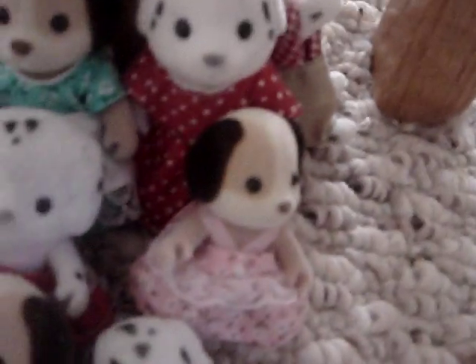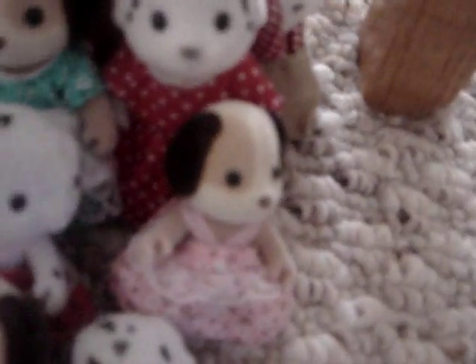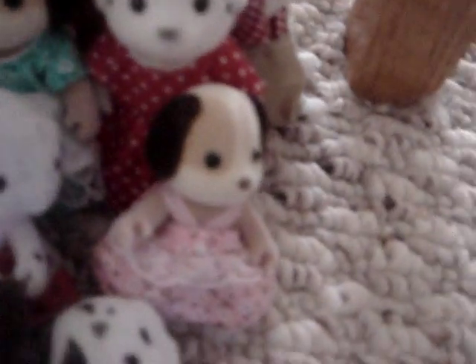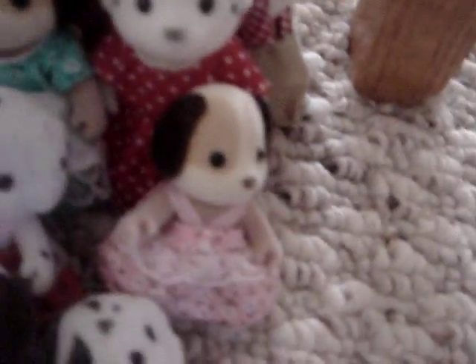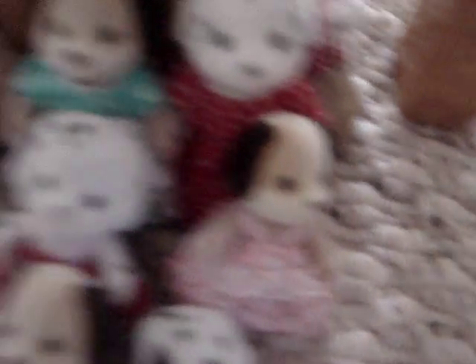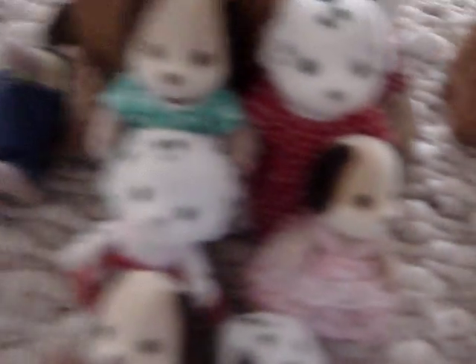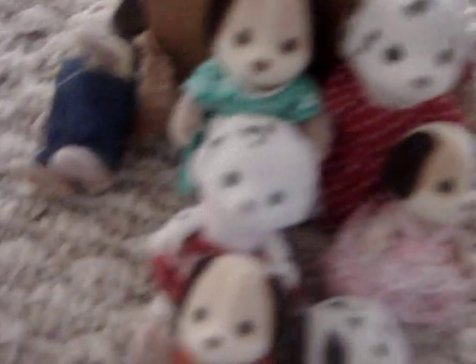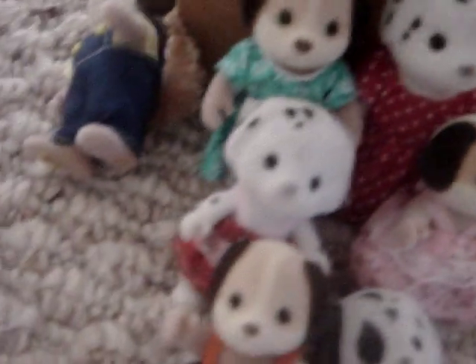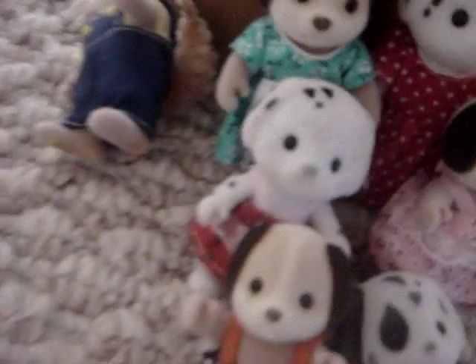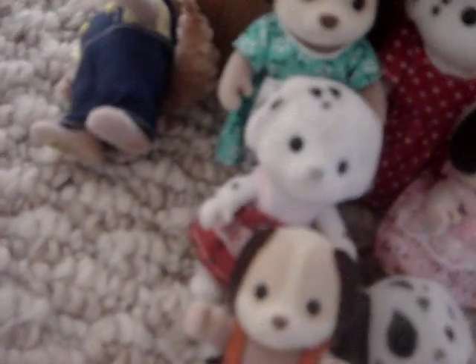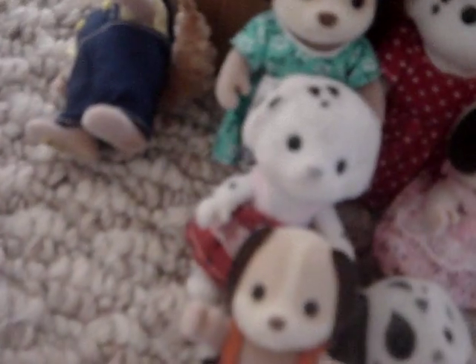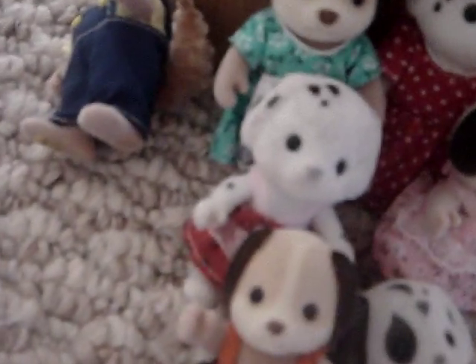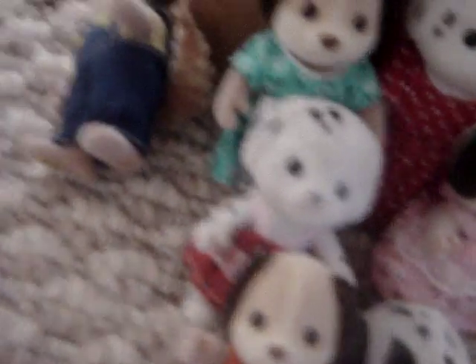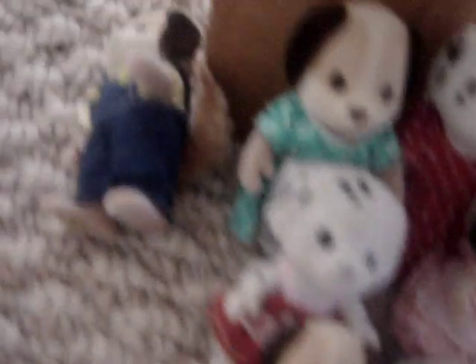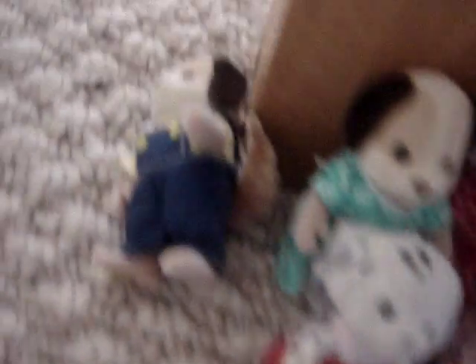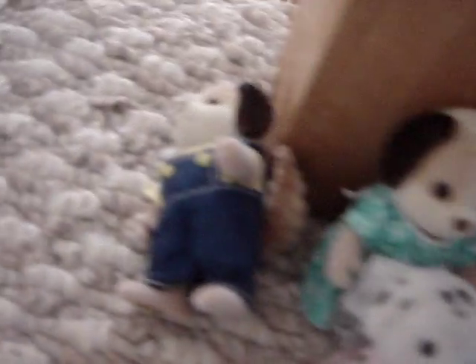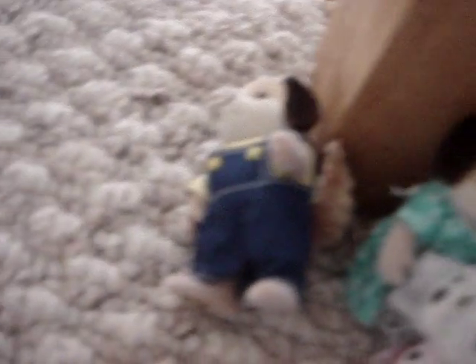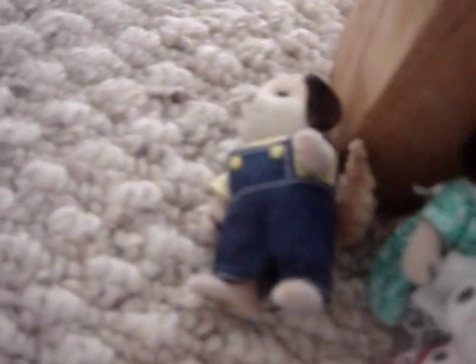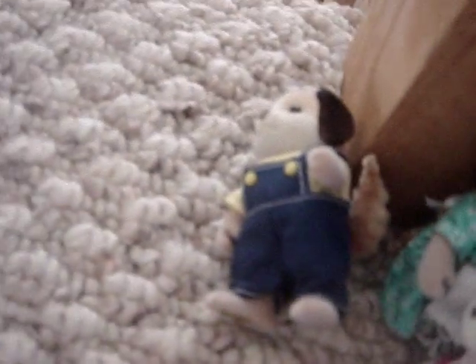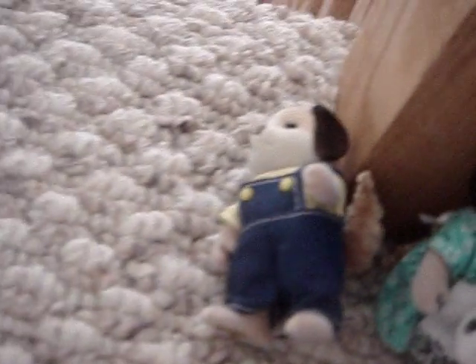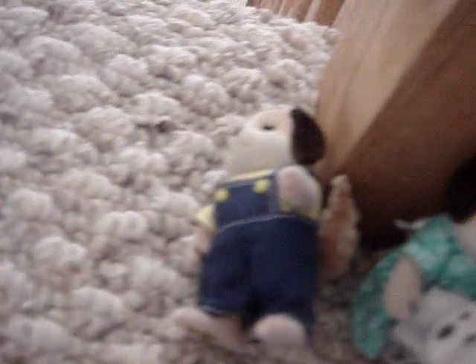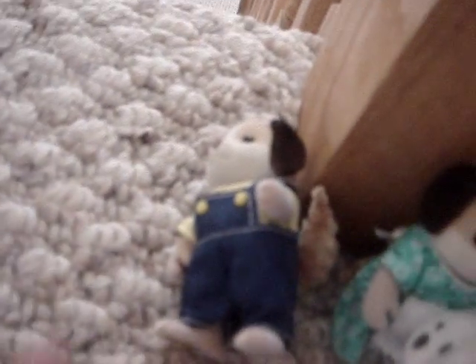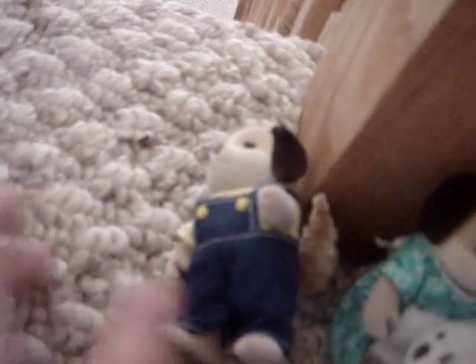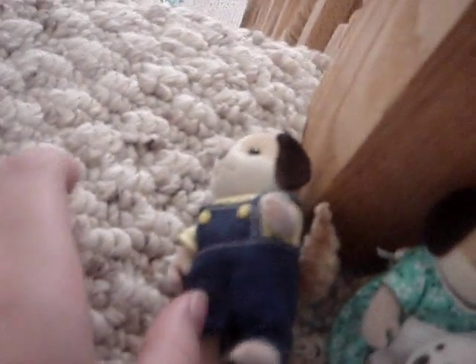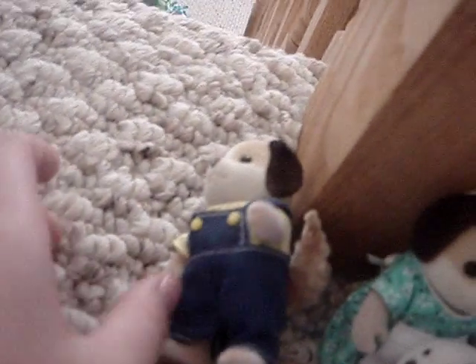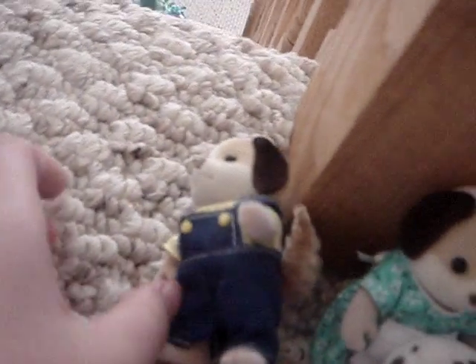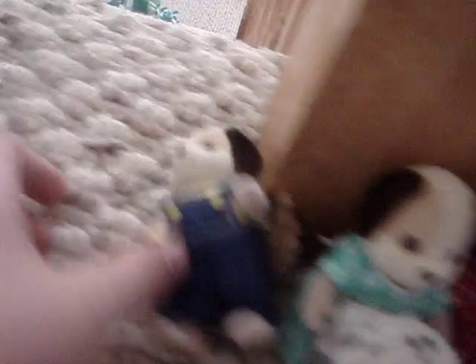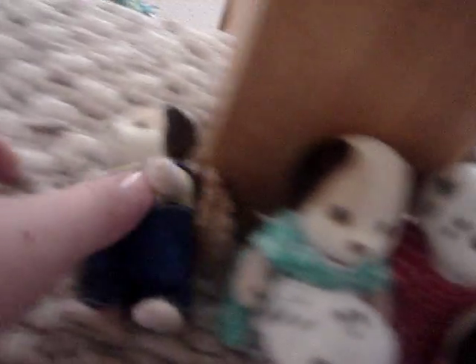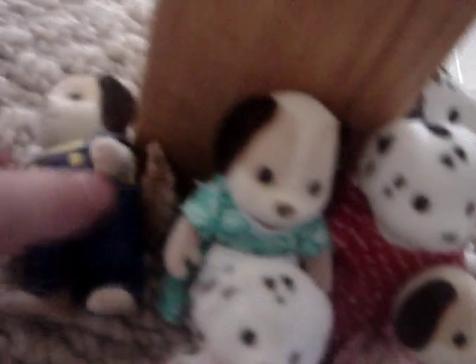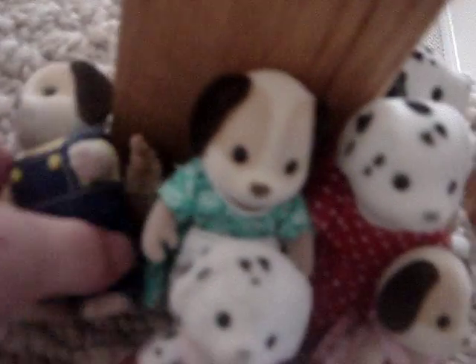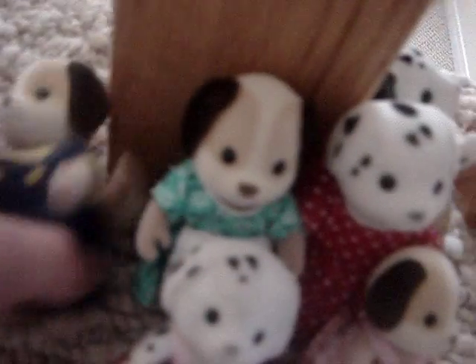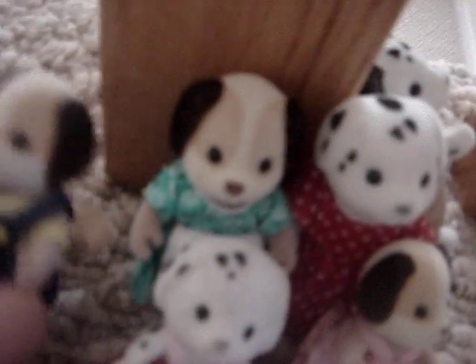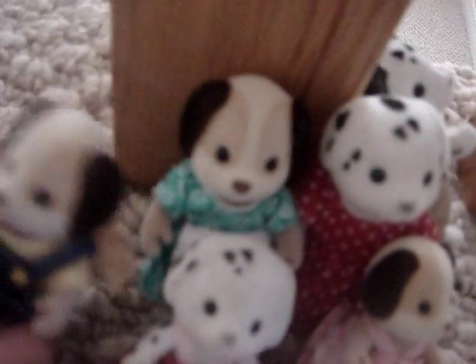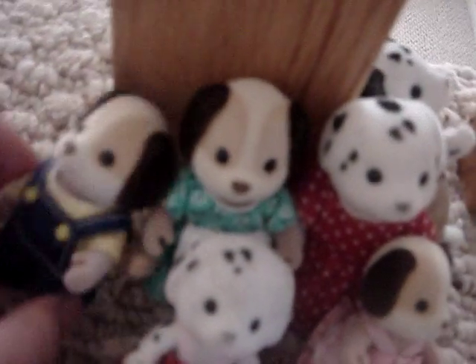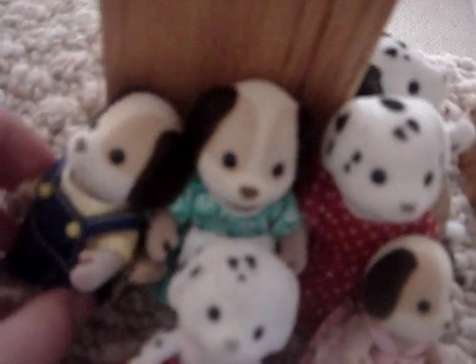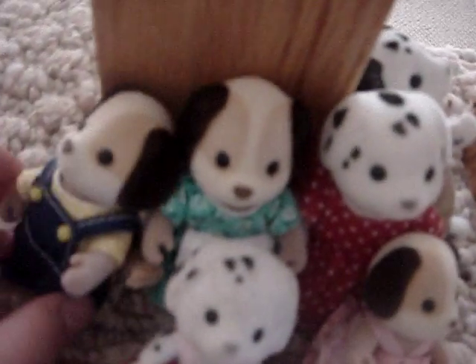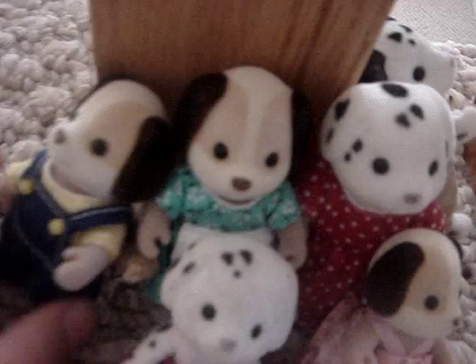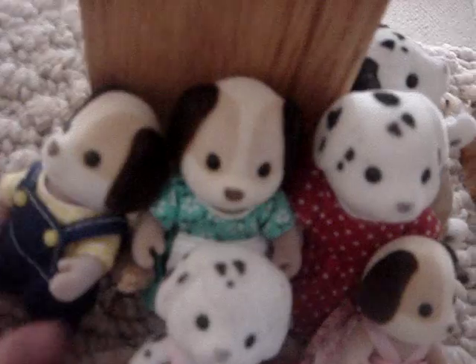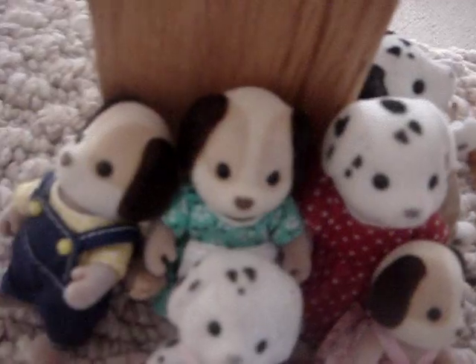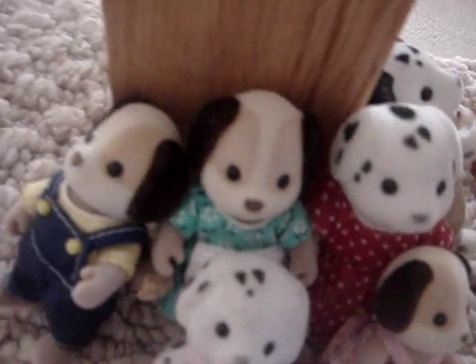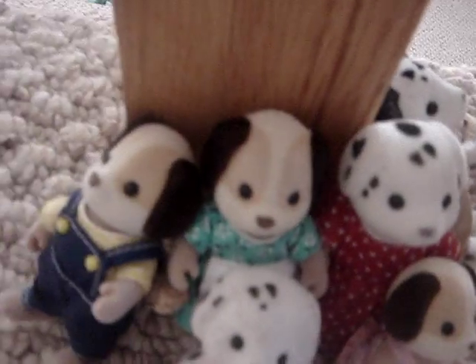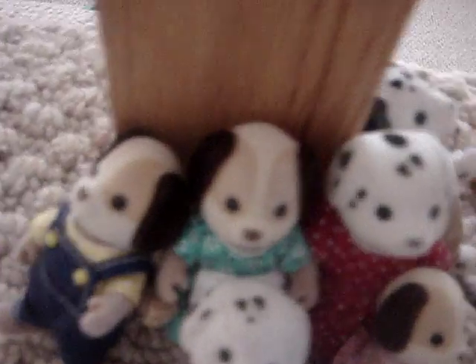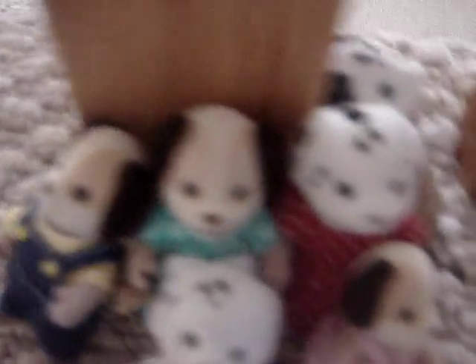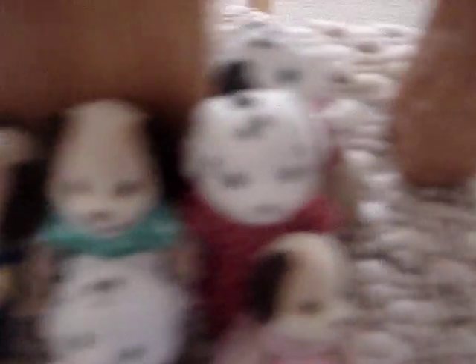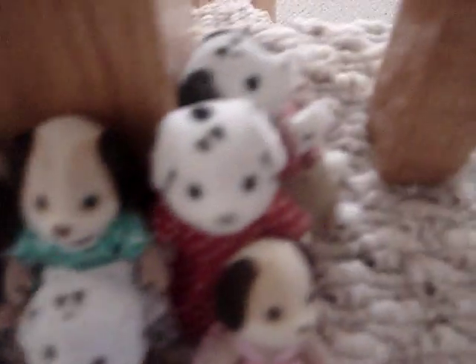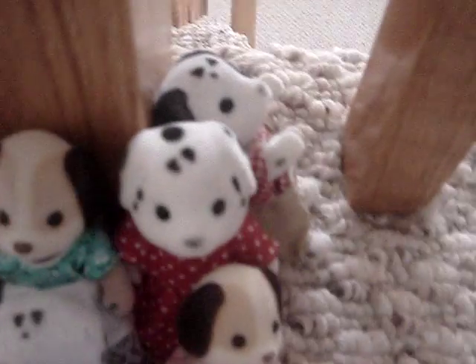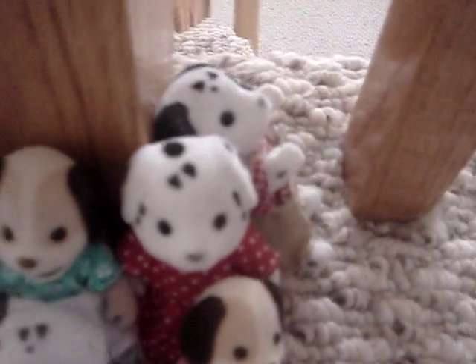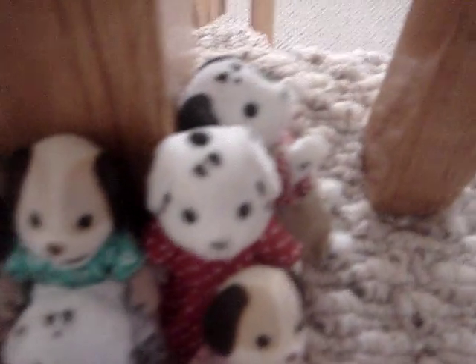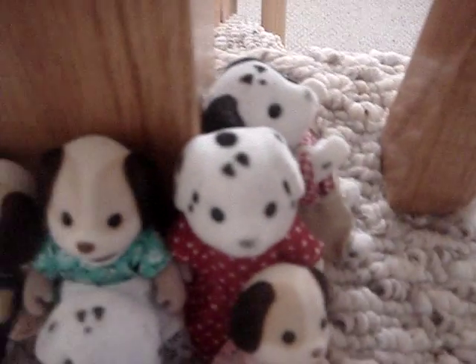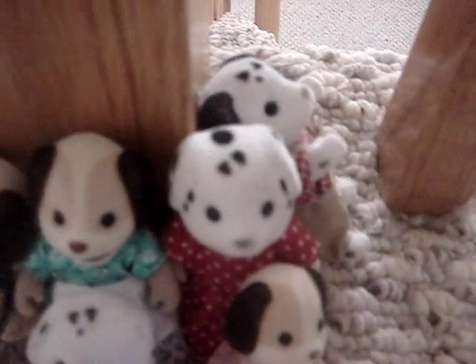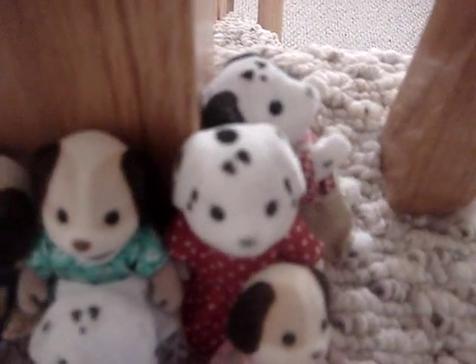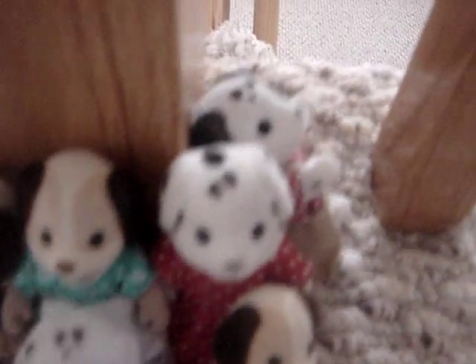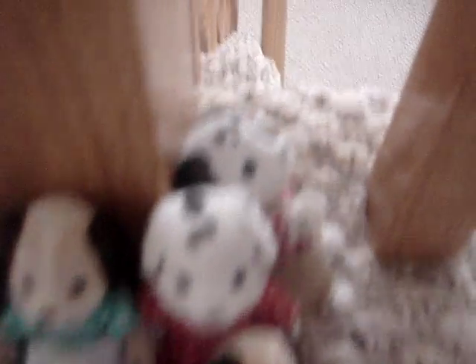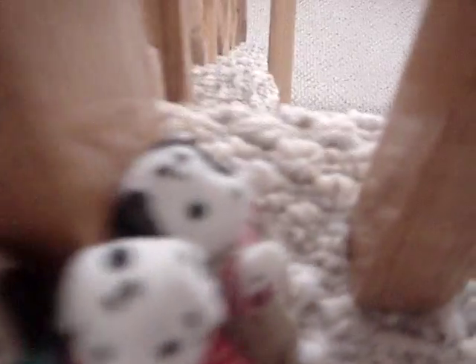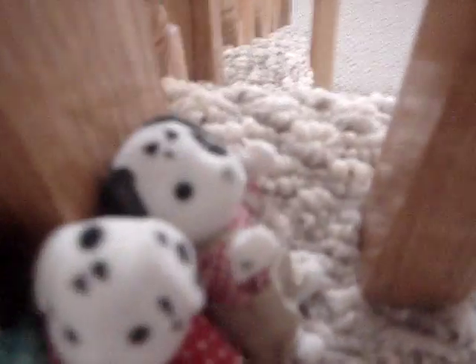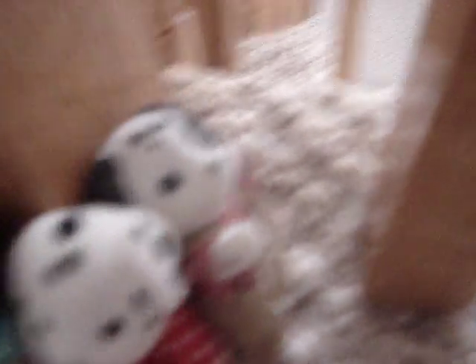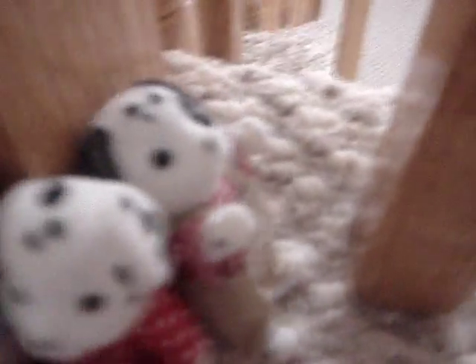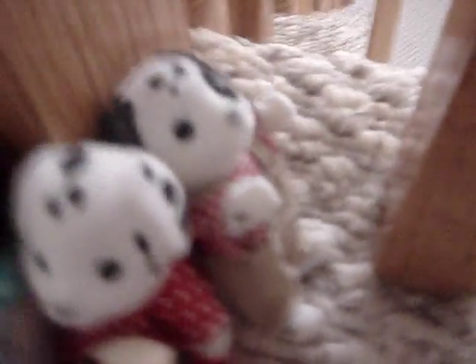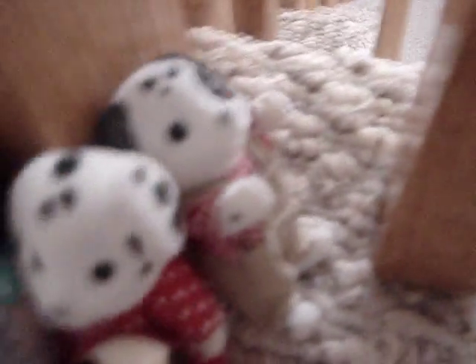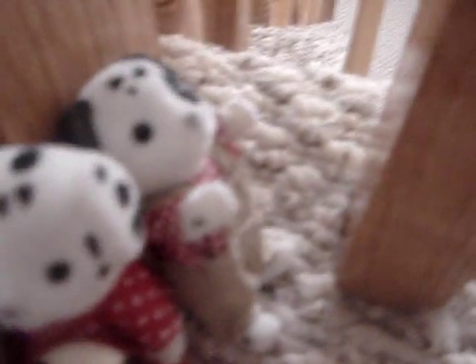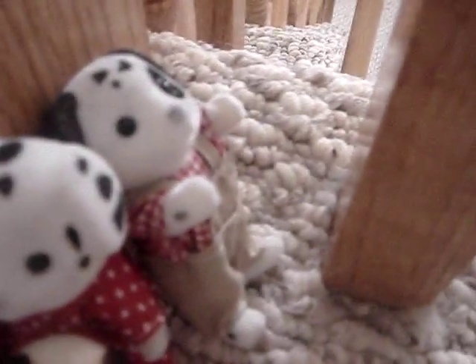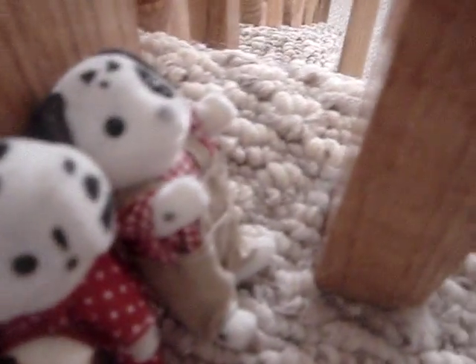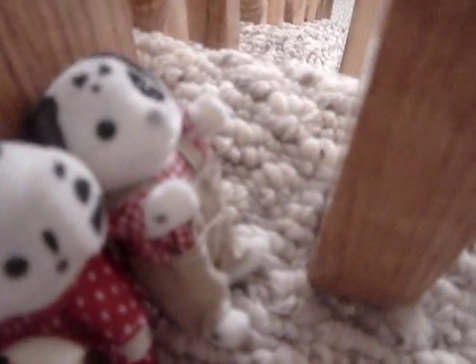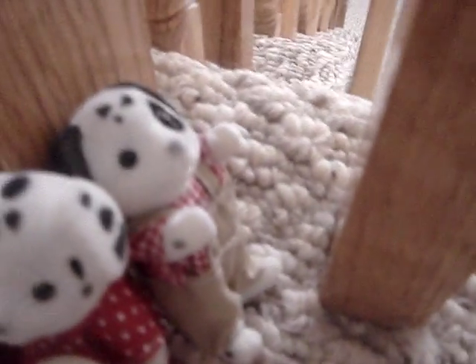Spot, Antonia, Daisy, Percy, Maggie, Isabella, and Duchess.